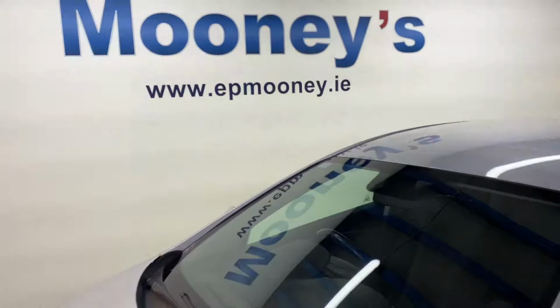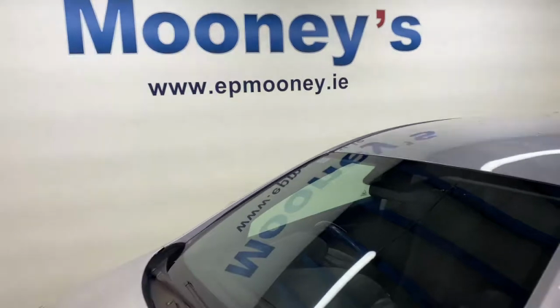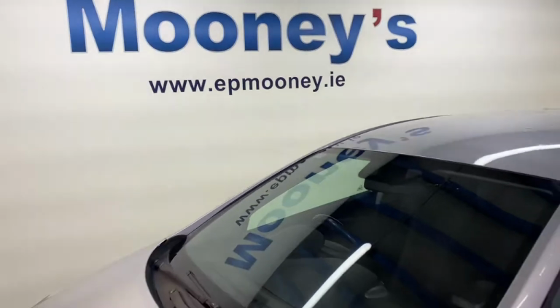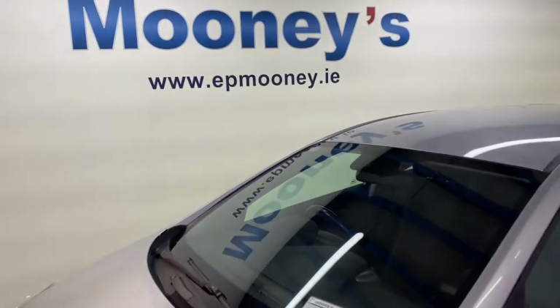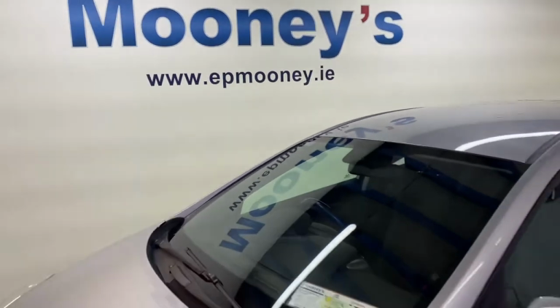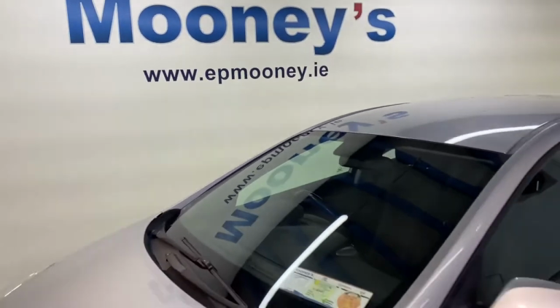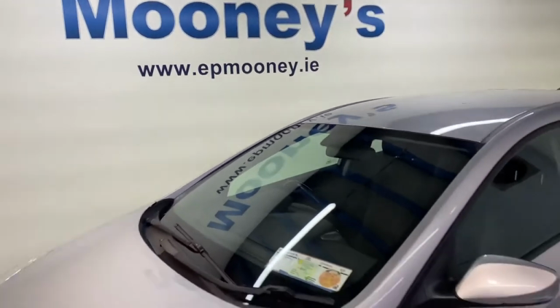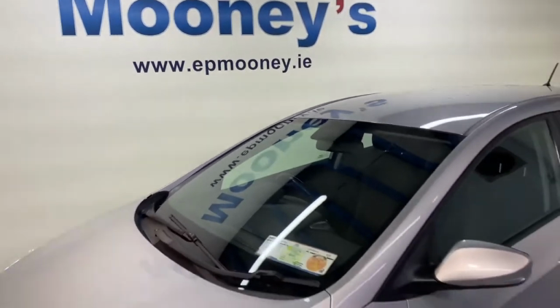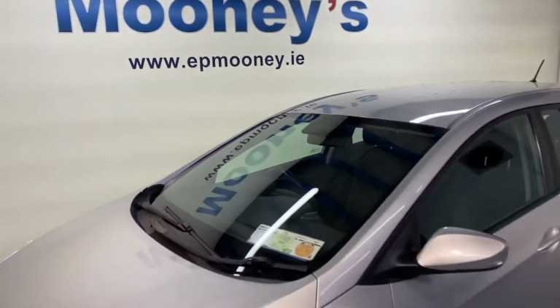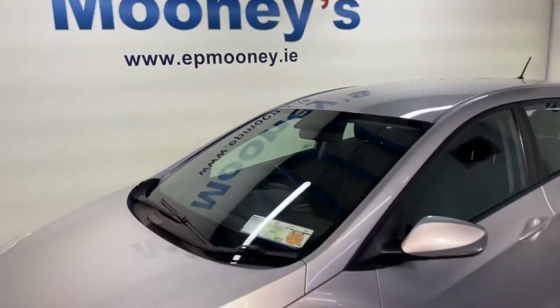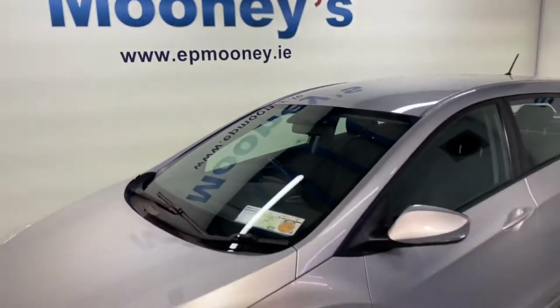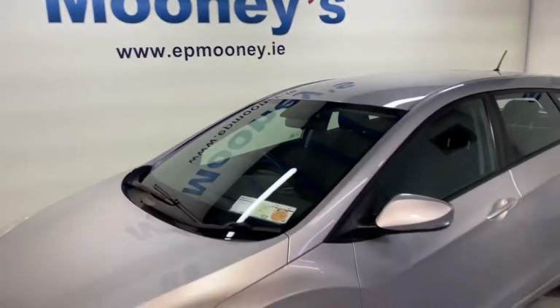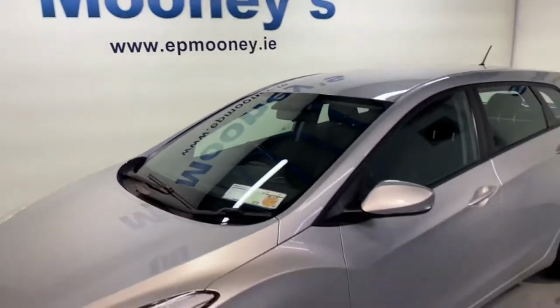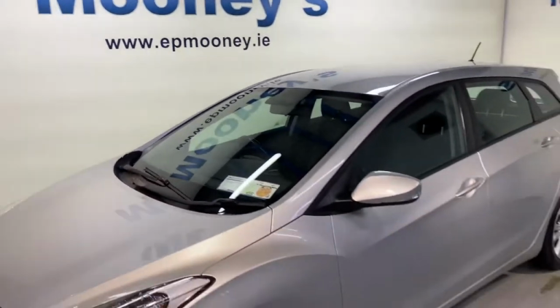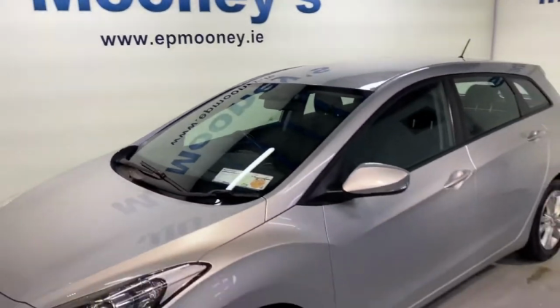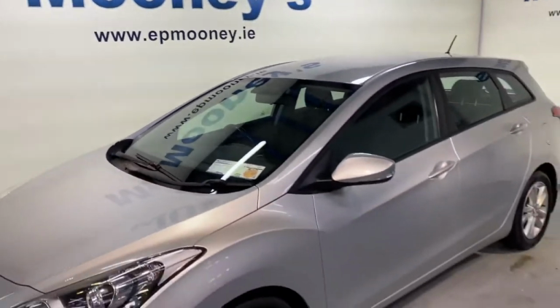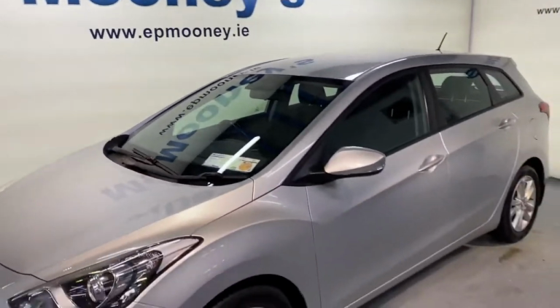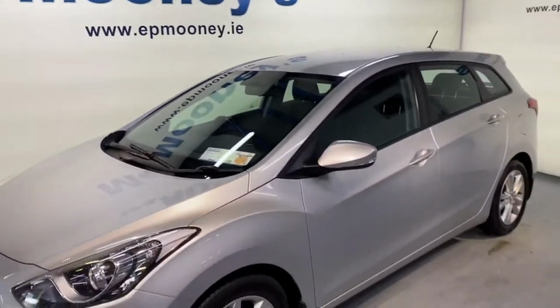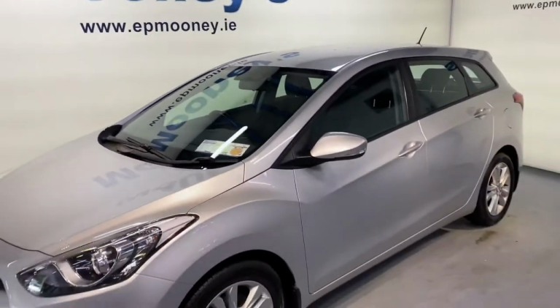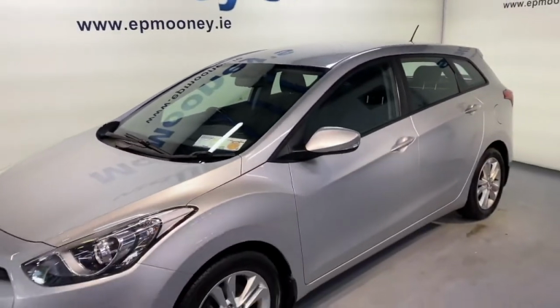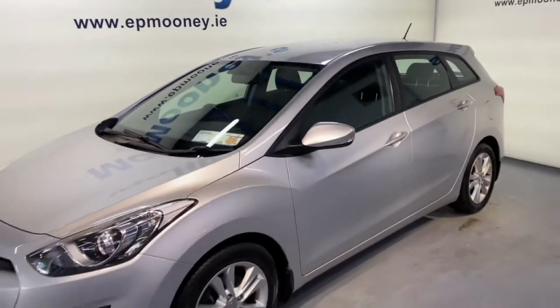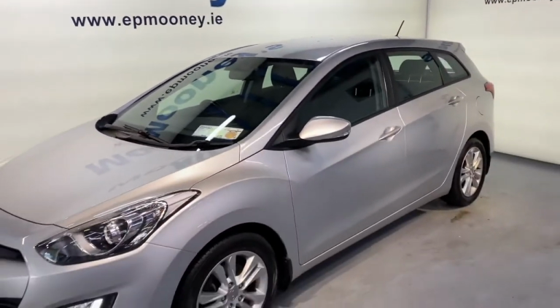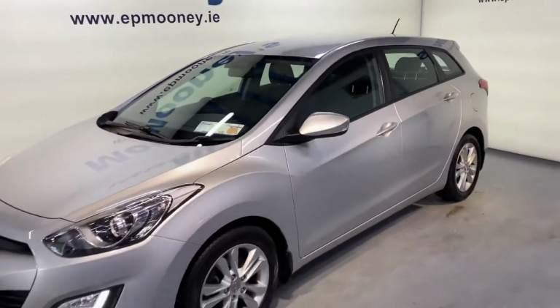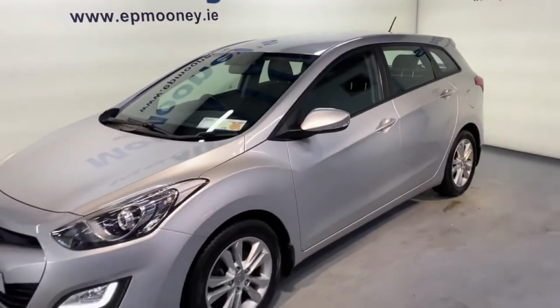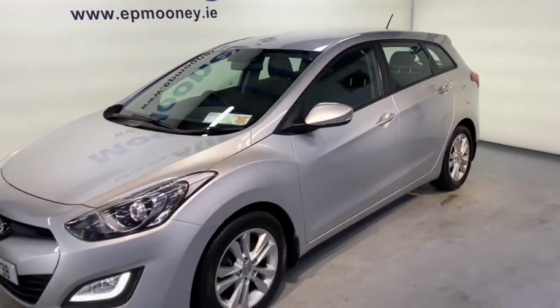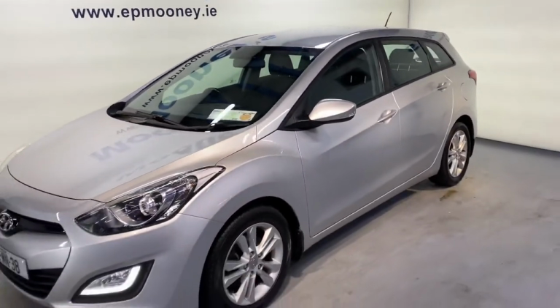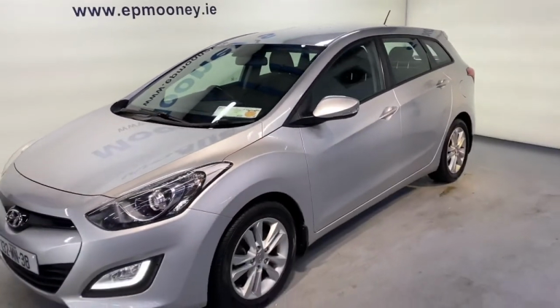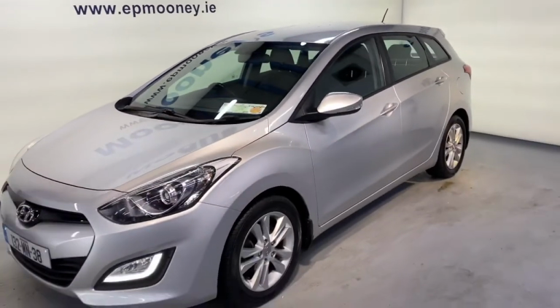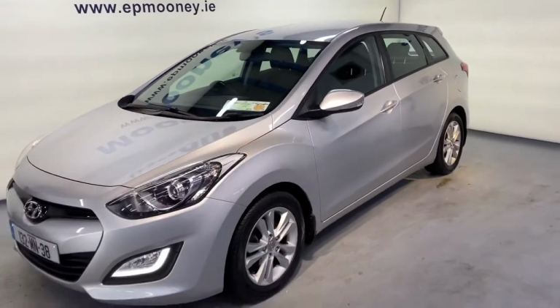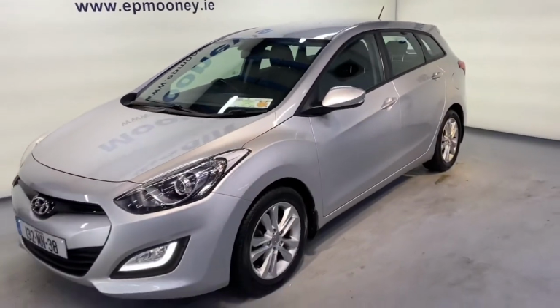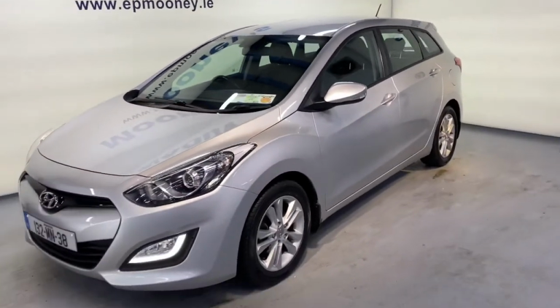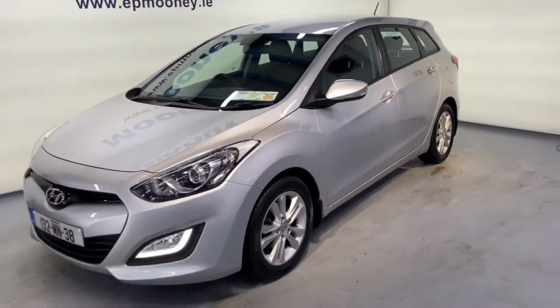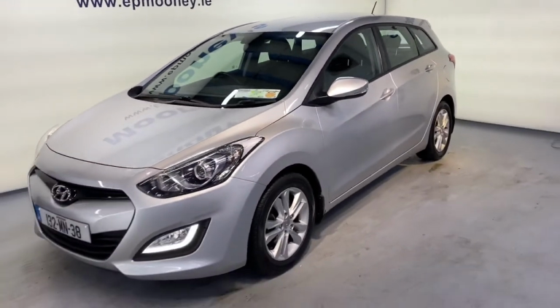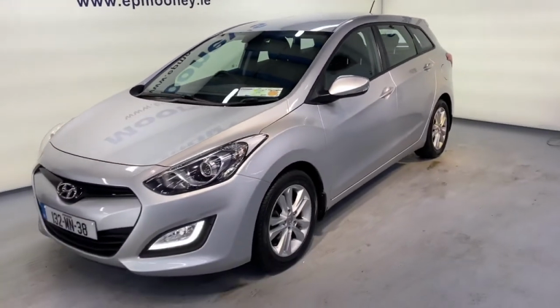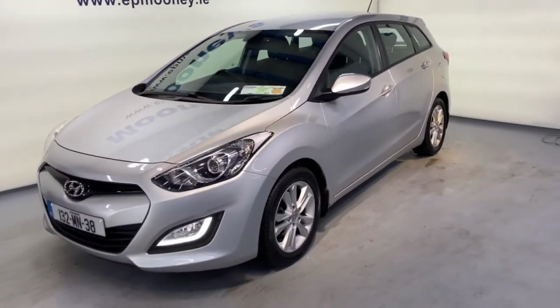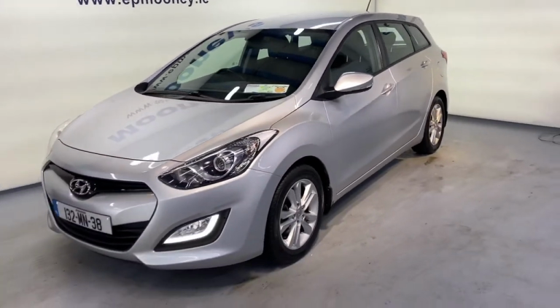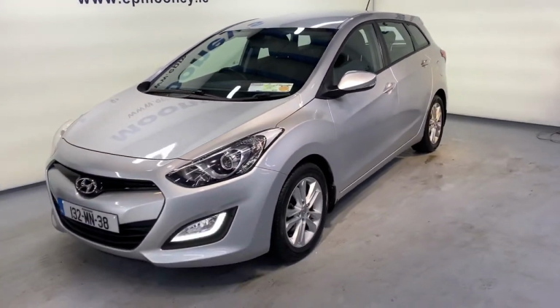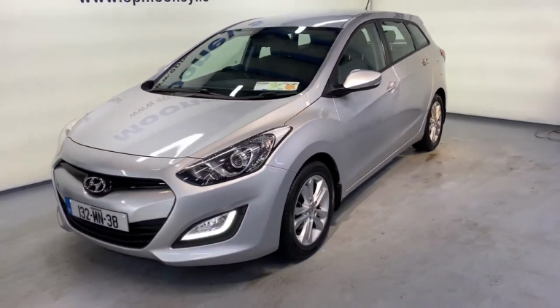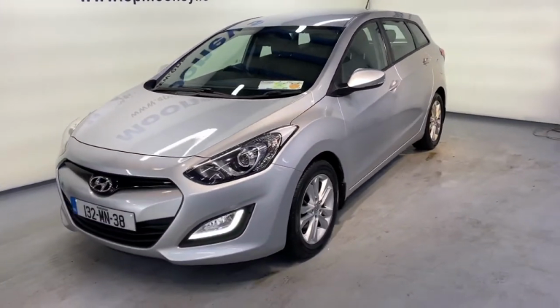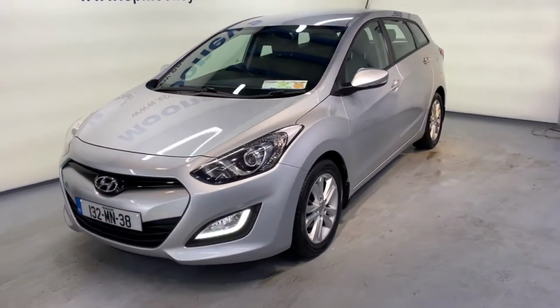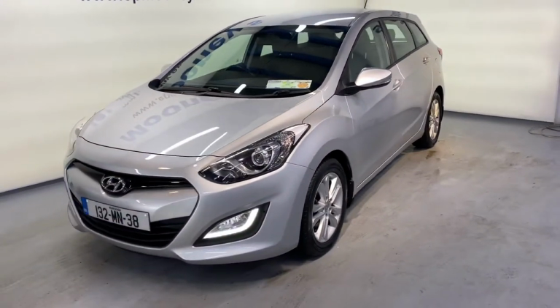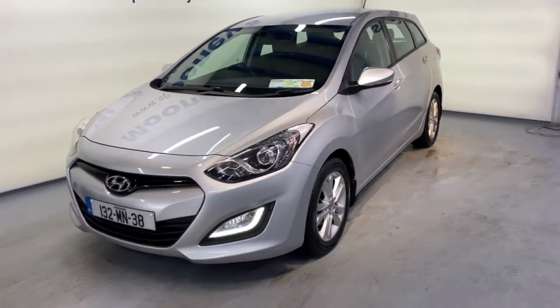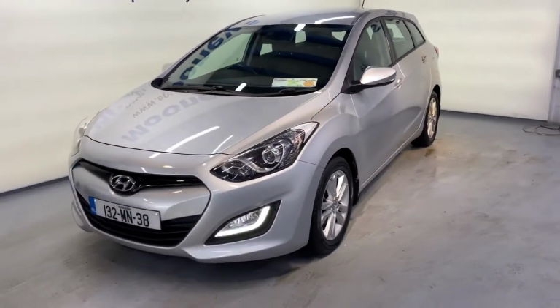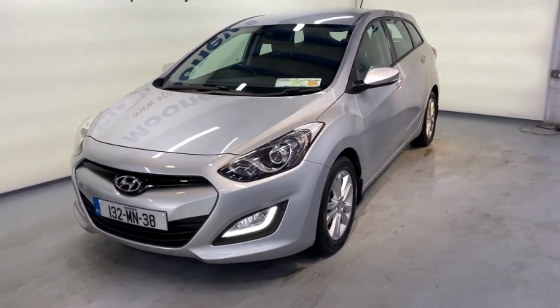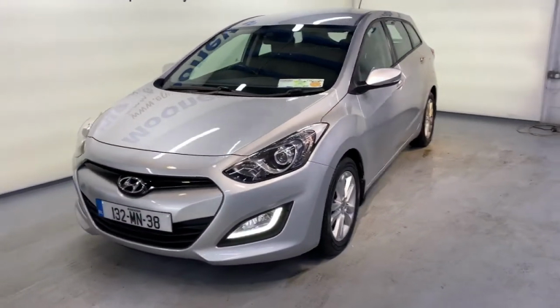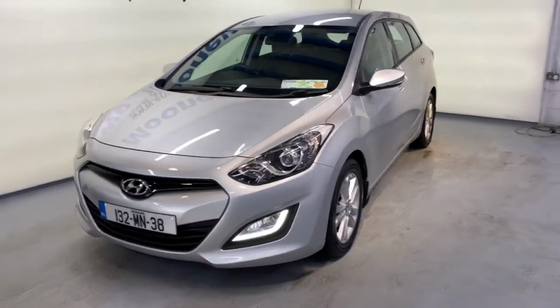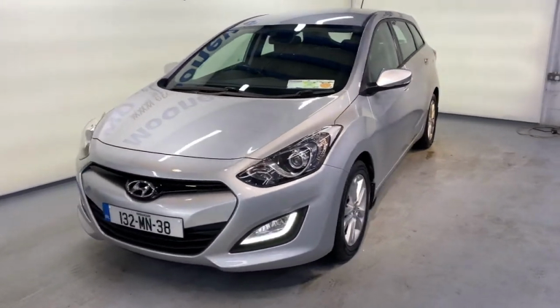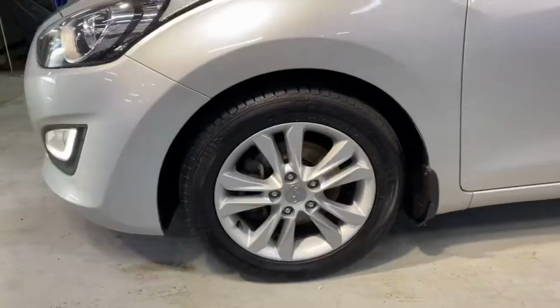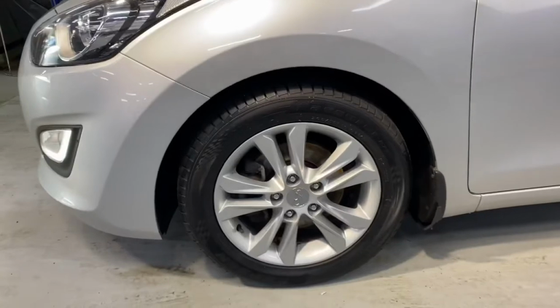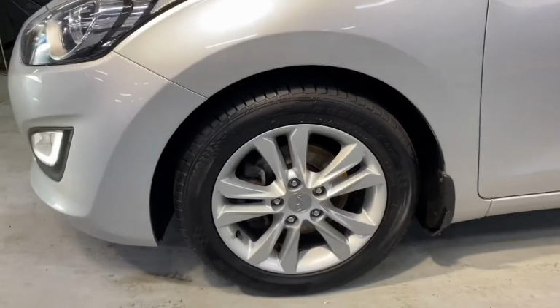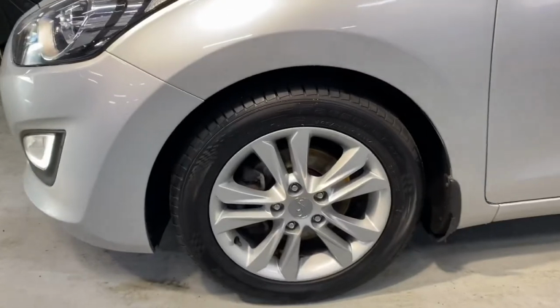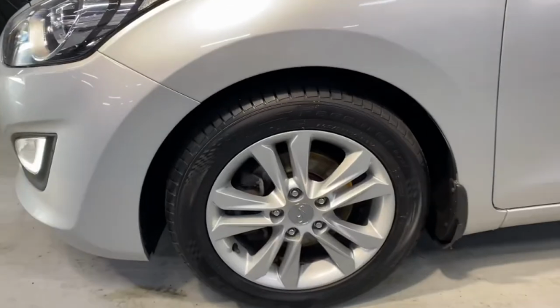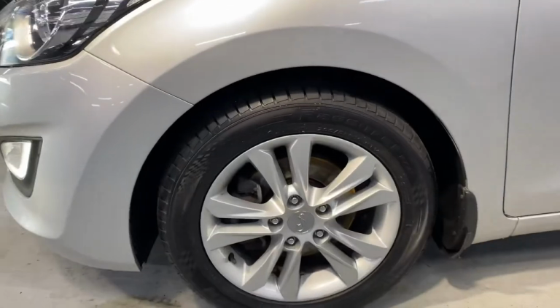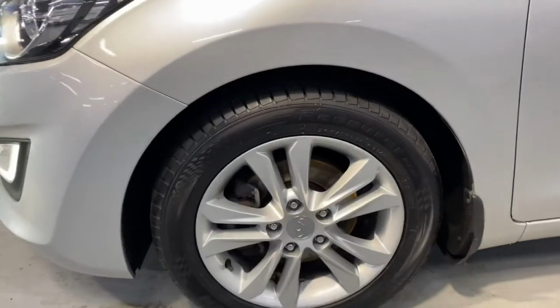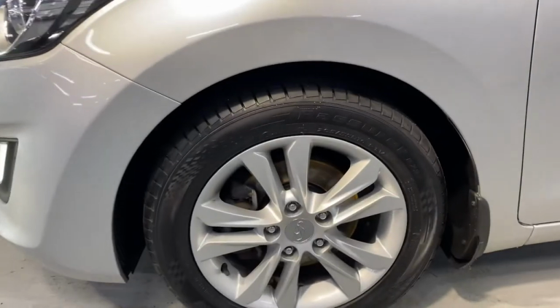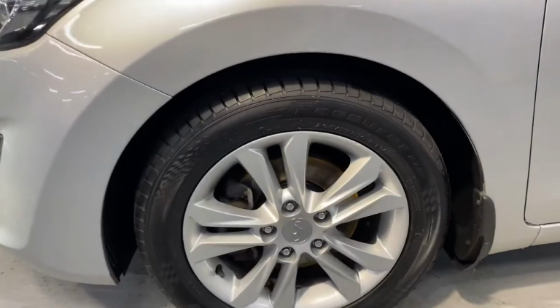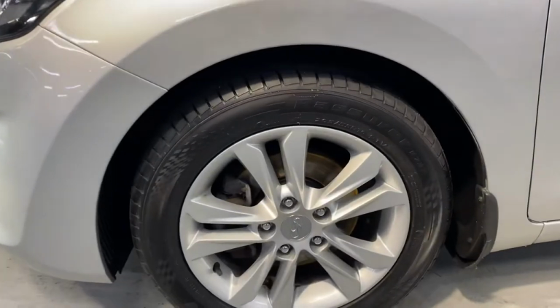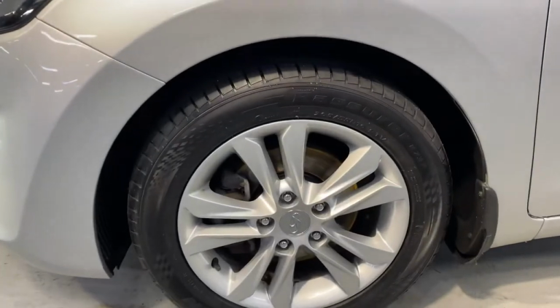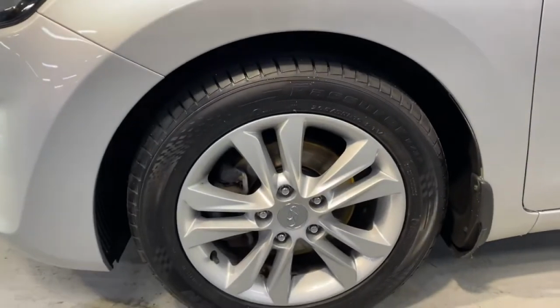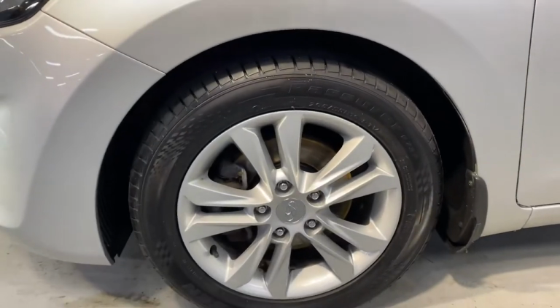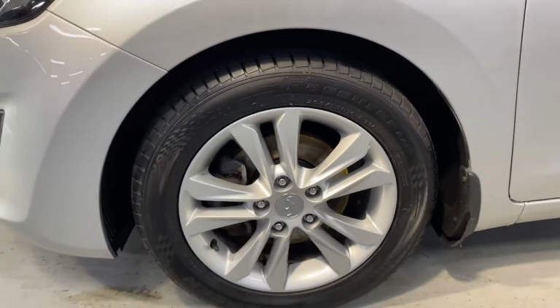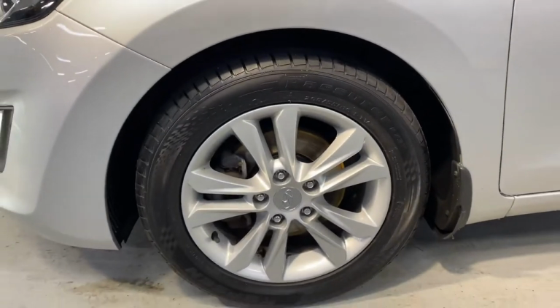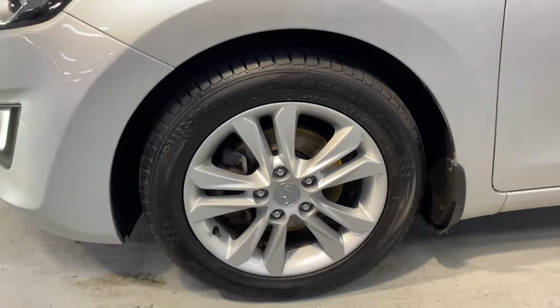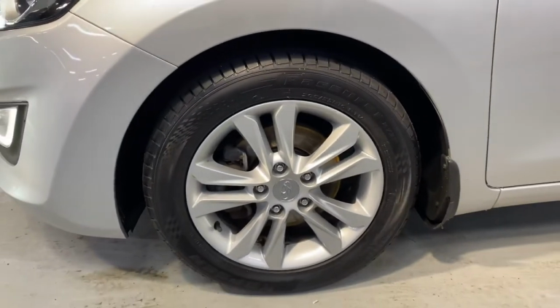Welcome to Mooney's Garage here on the Longwell Road. Today we have this immaculate and very well-kept 132 Hyundai i30 Tourer.